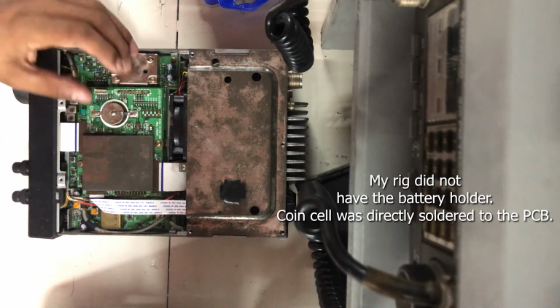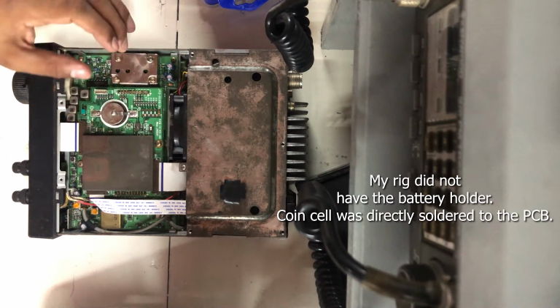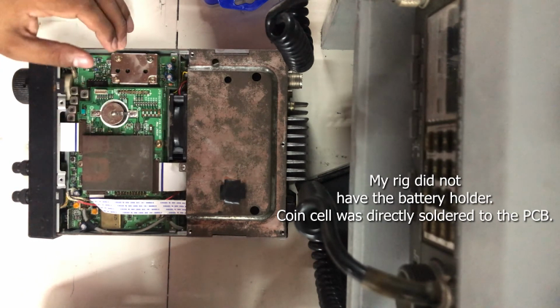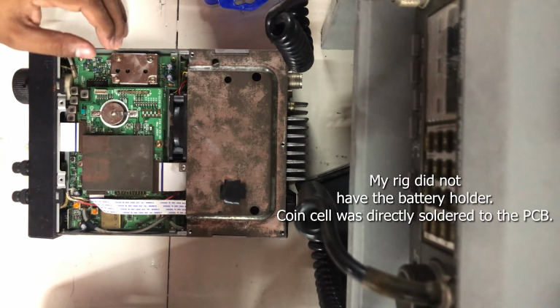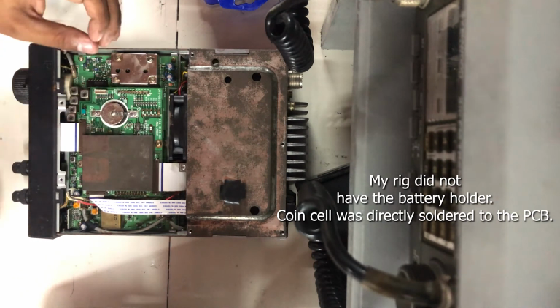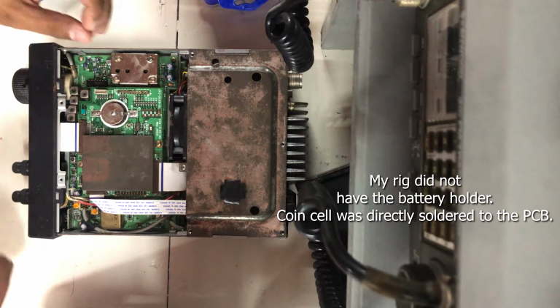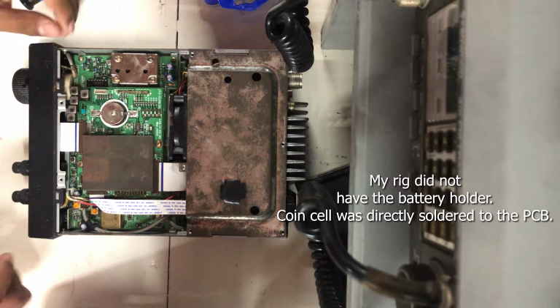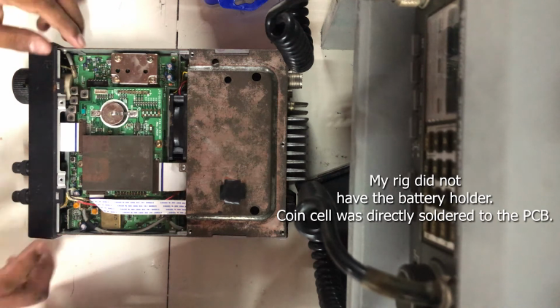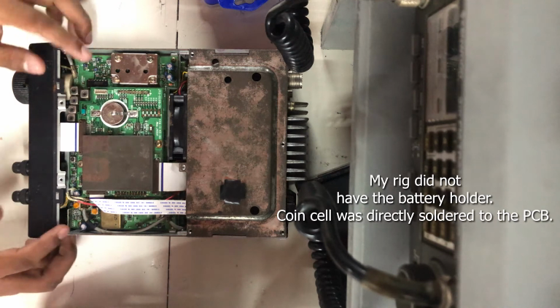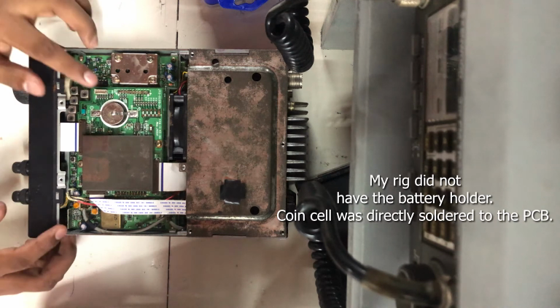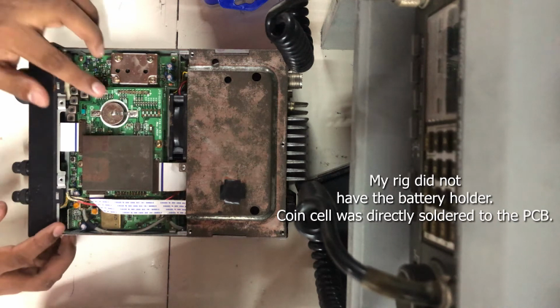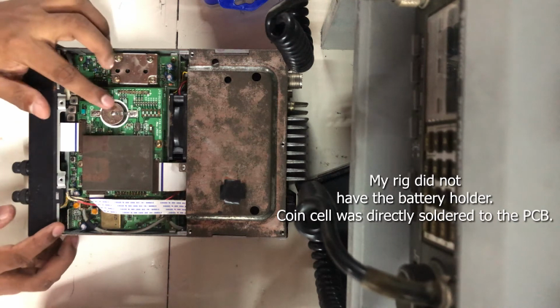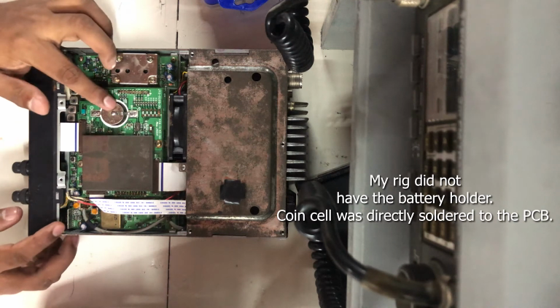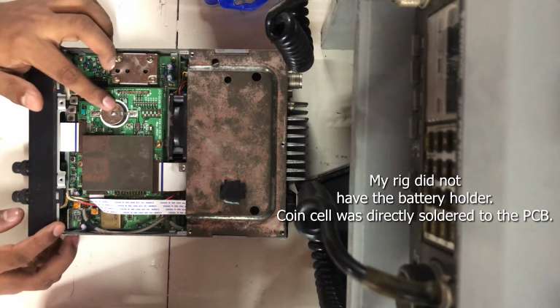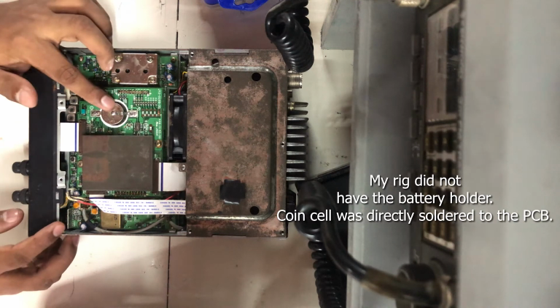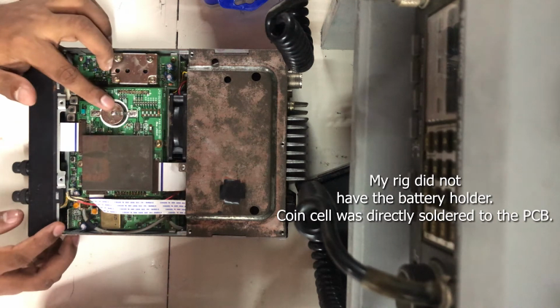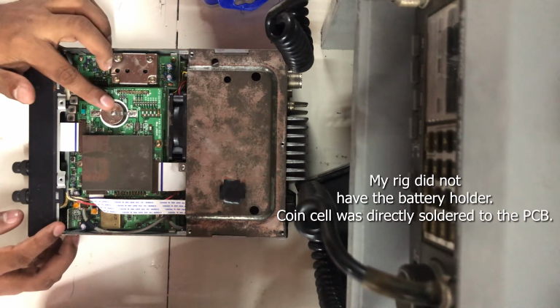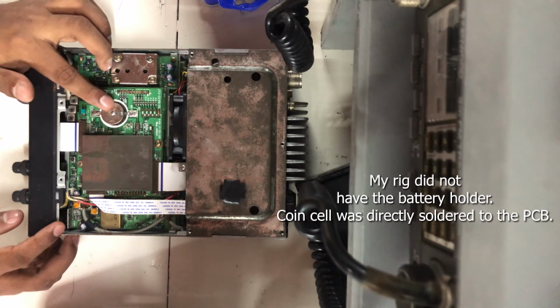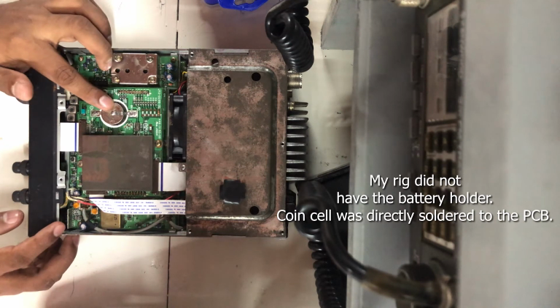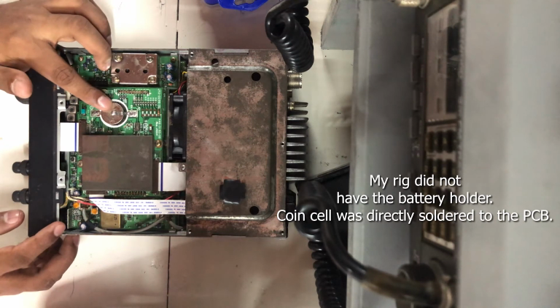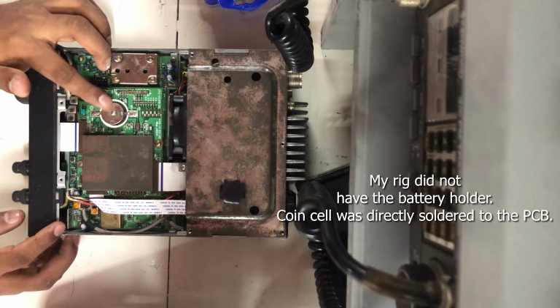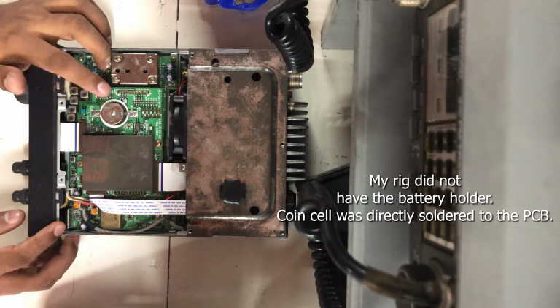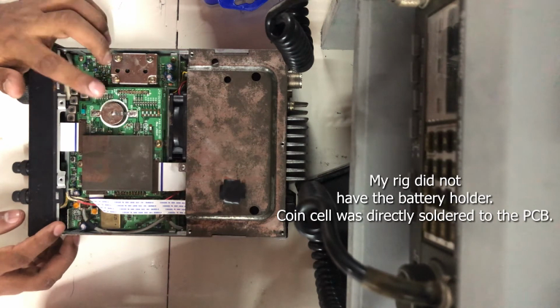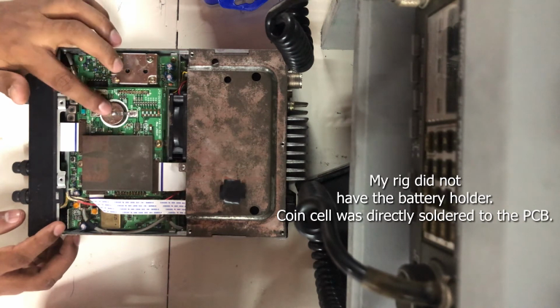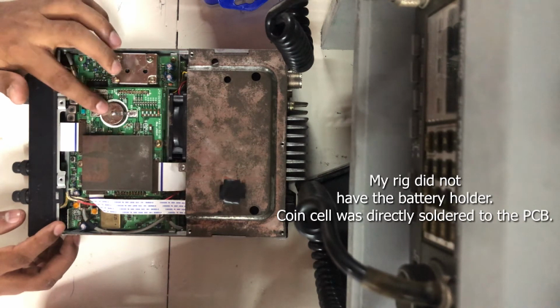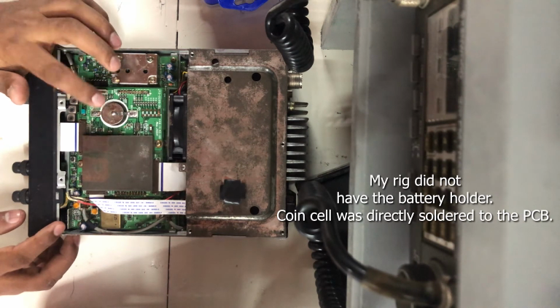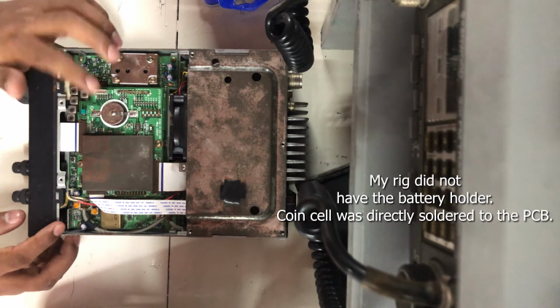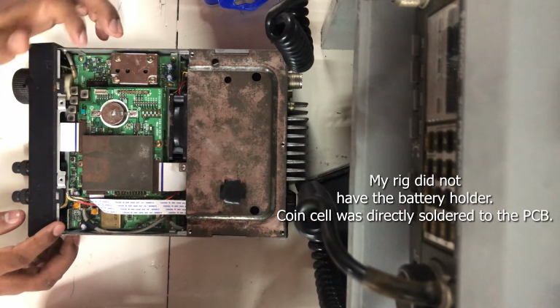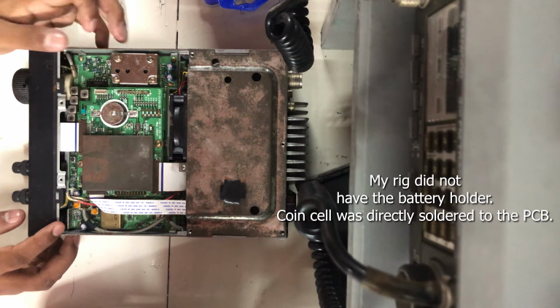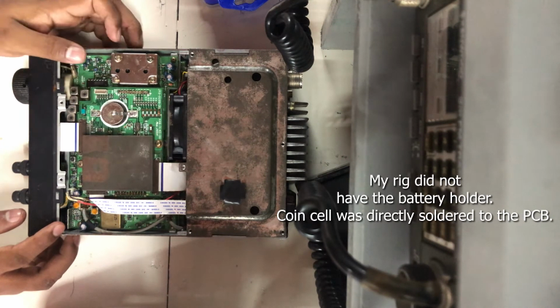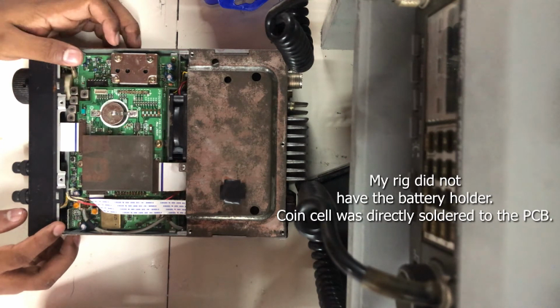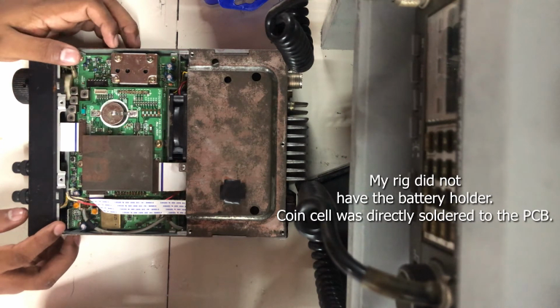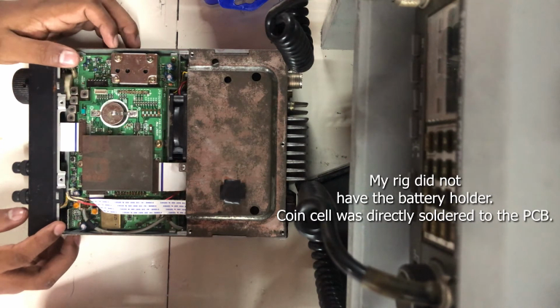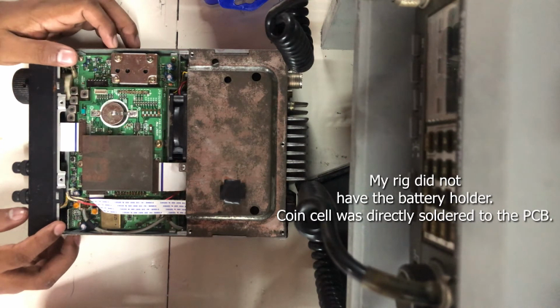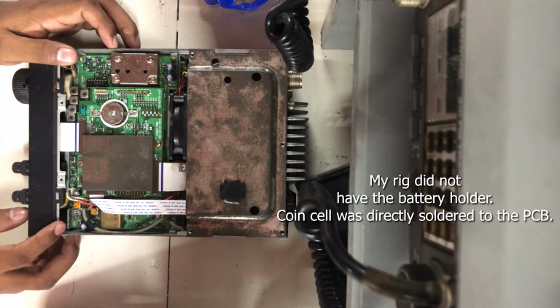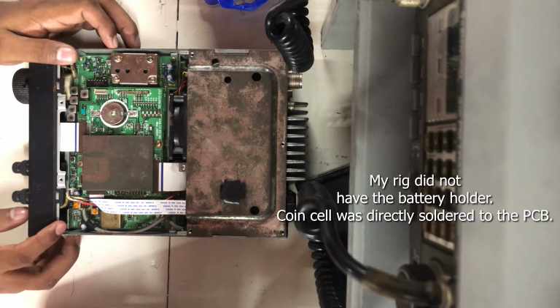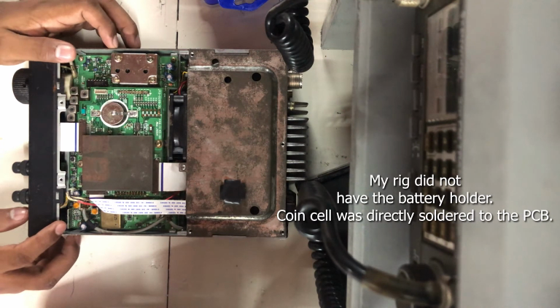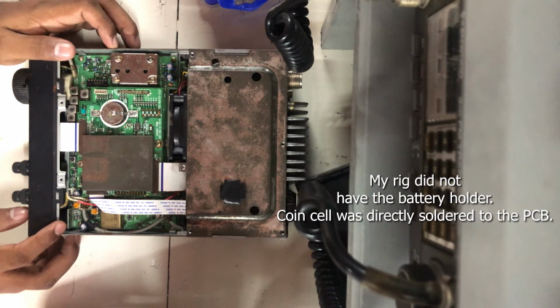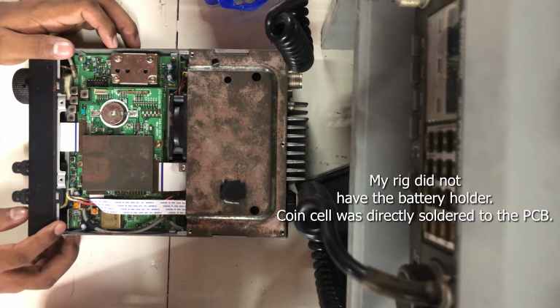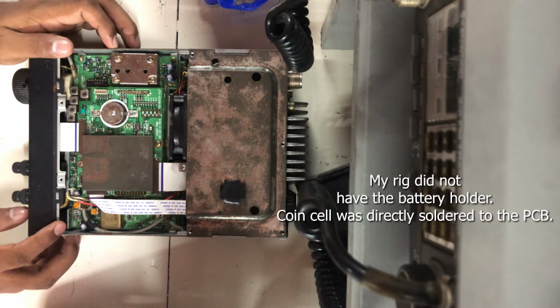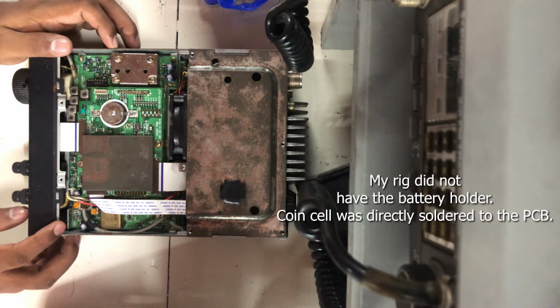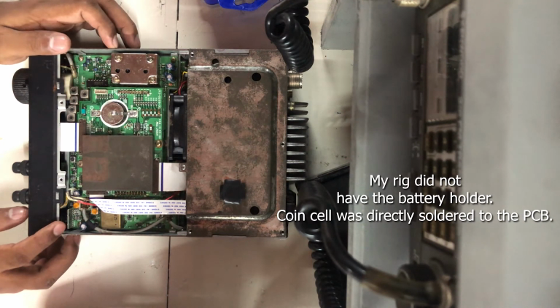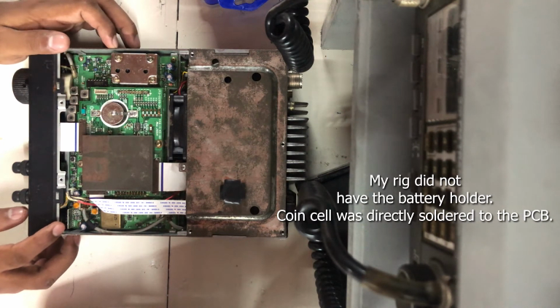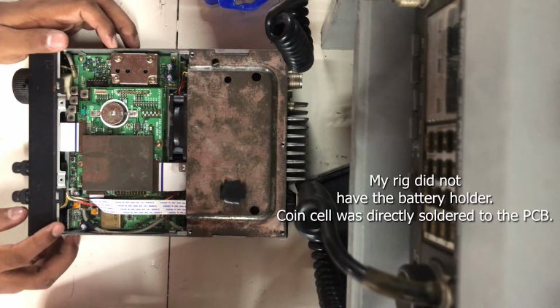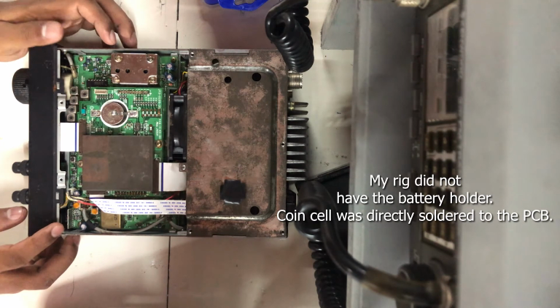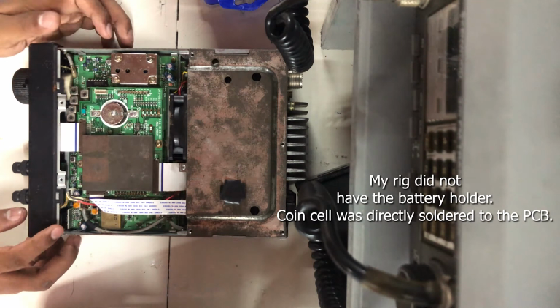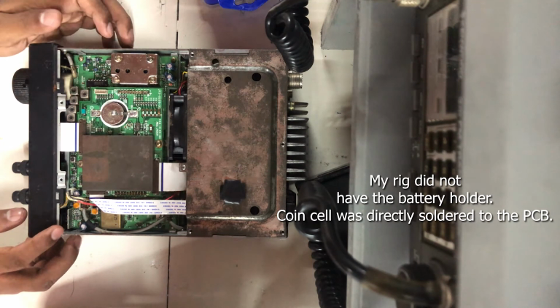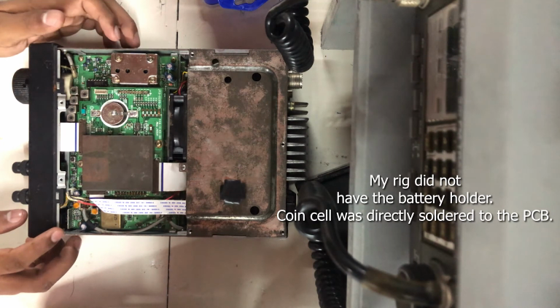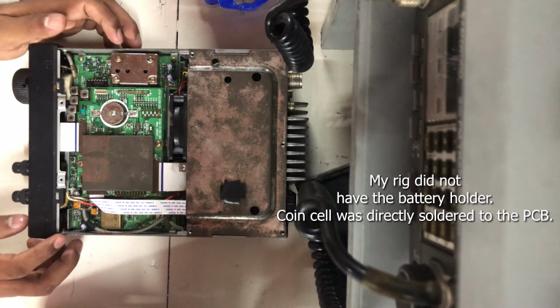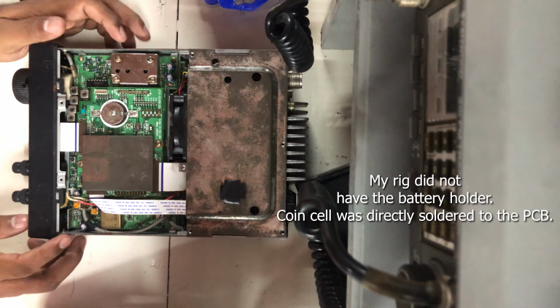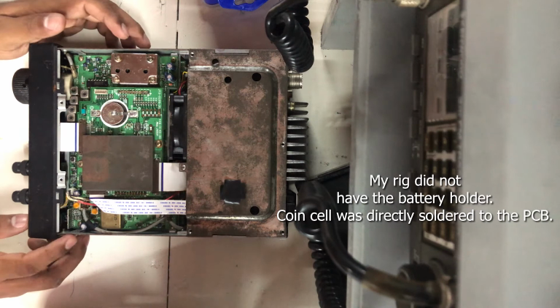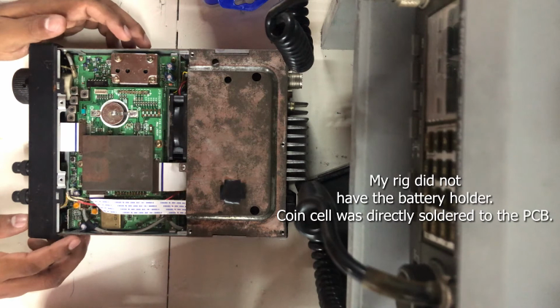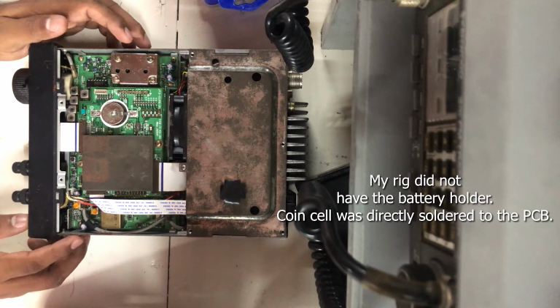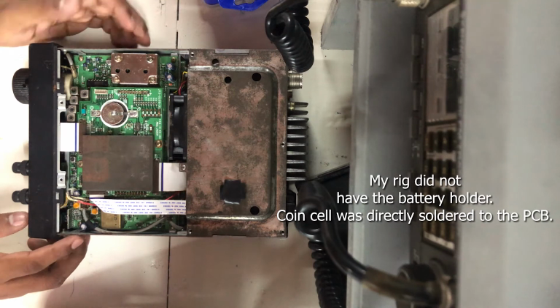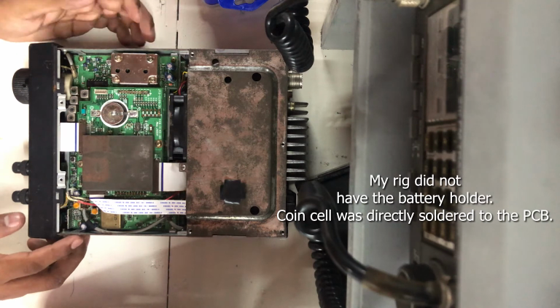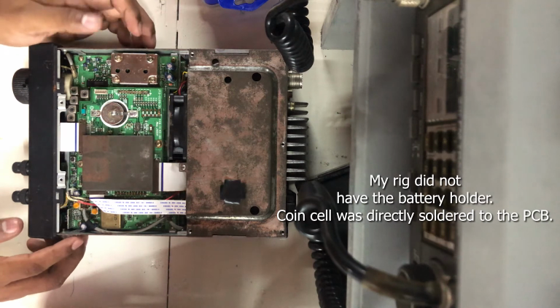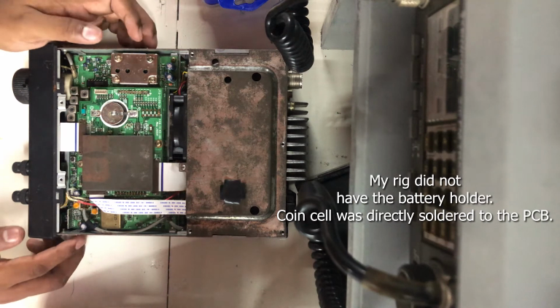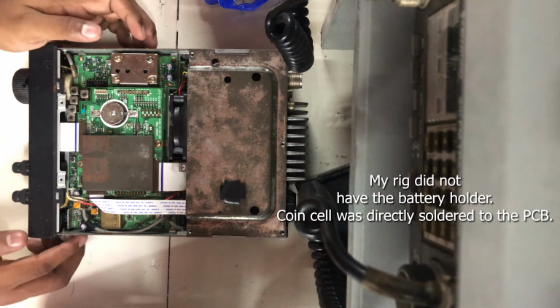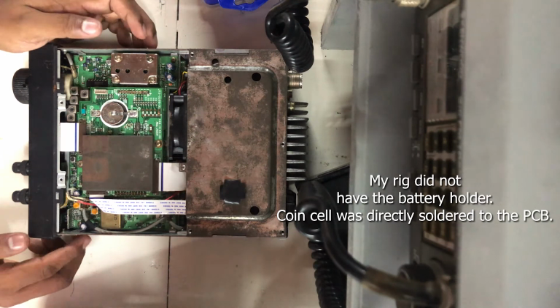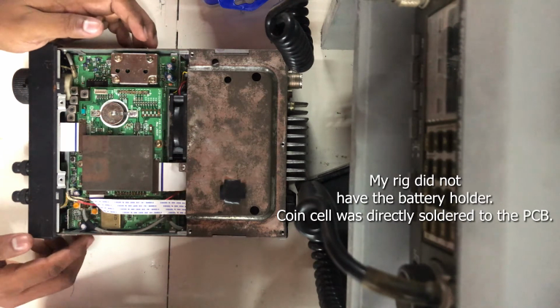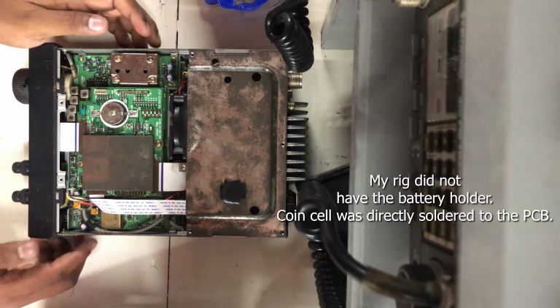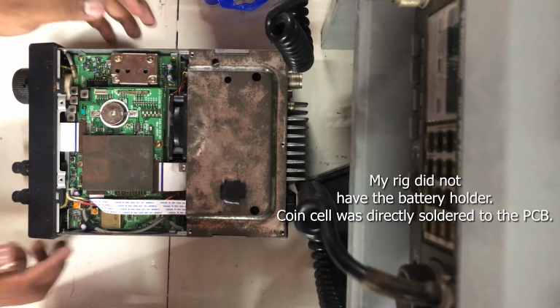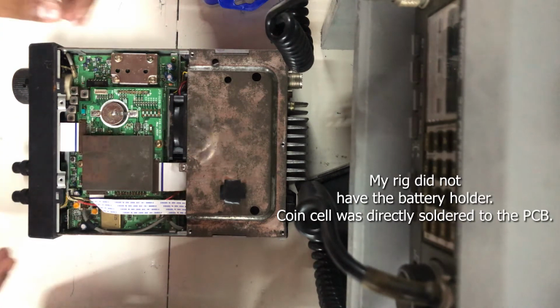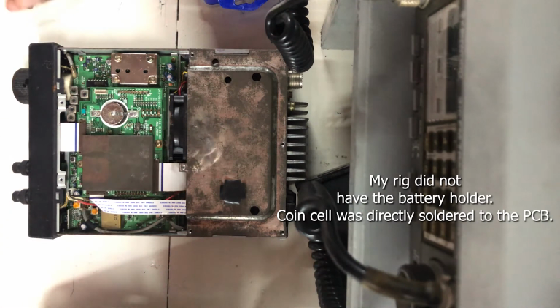The battery is soldered, so I need to disassemble. Once I've done all of this, I'll be back.